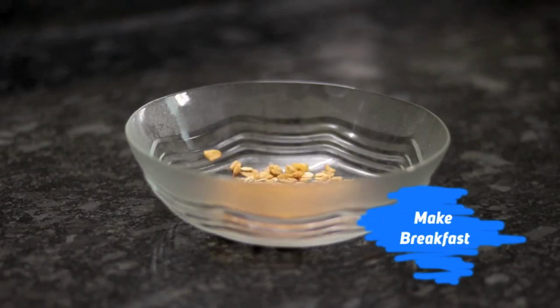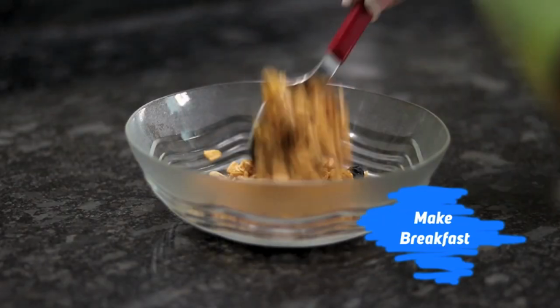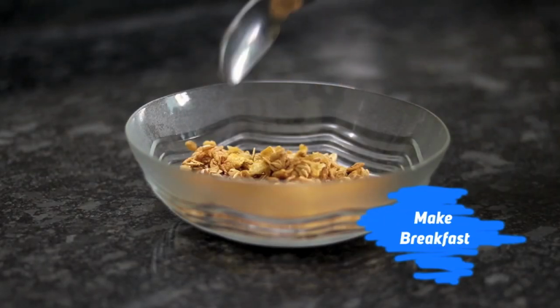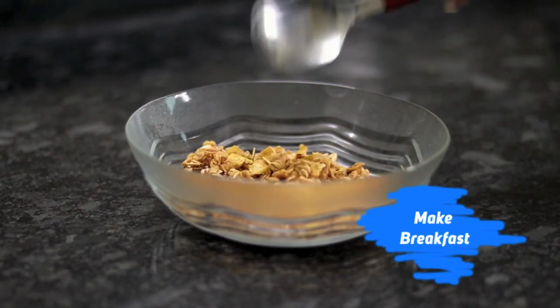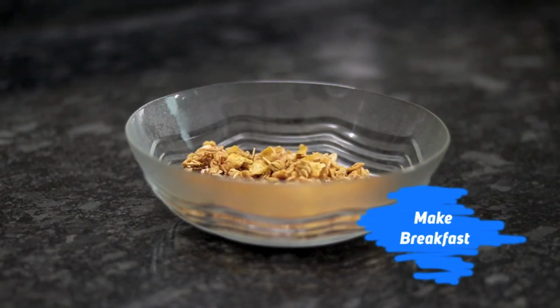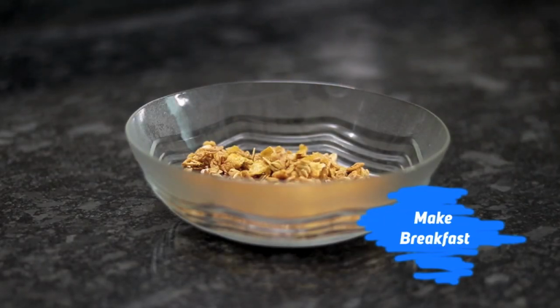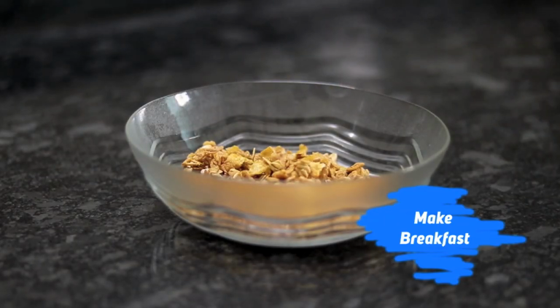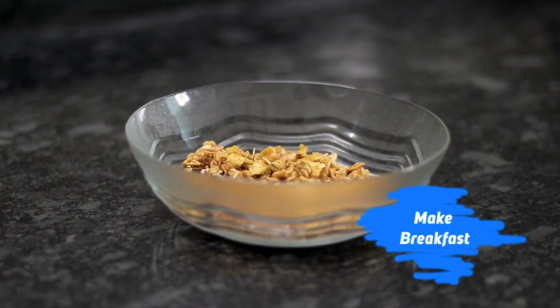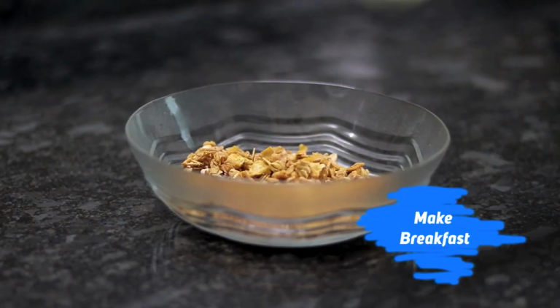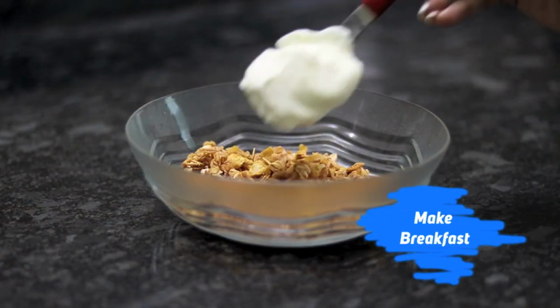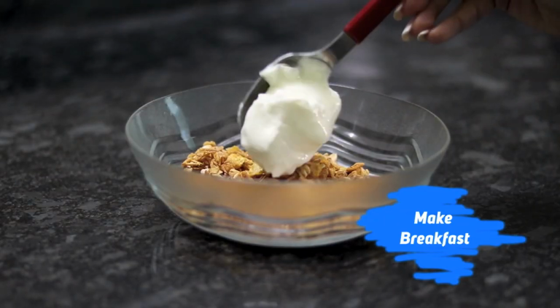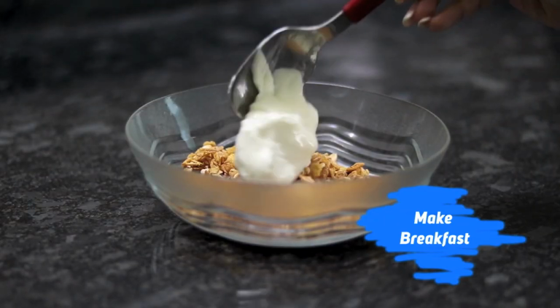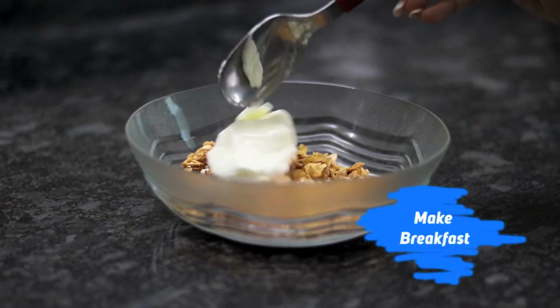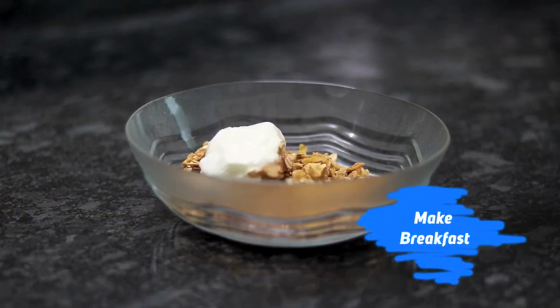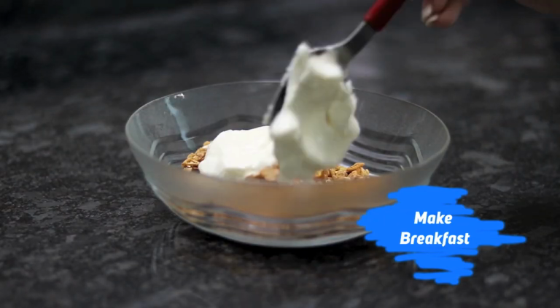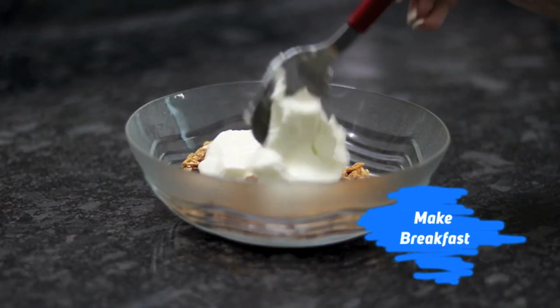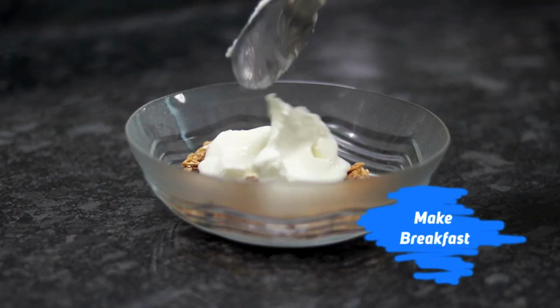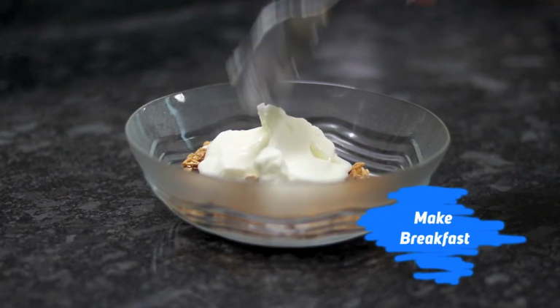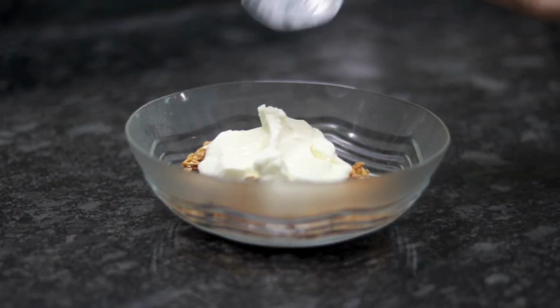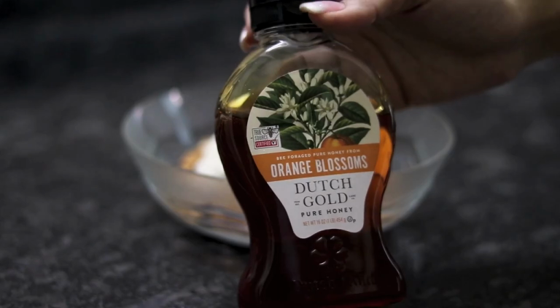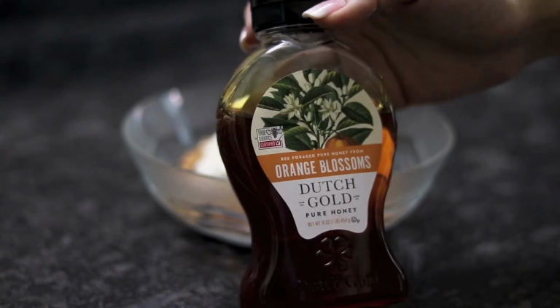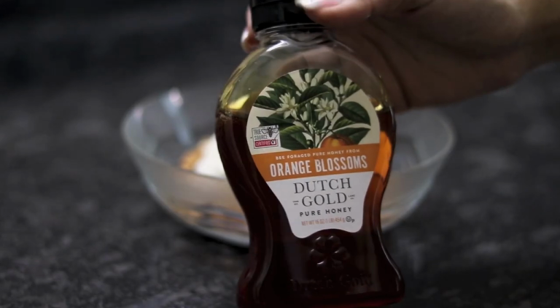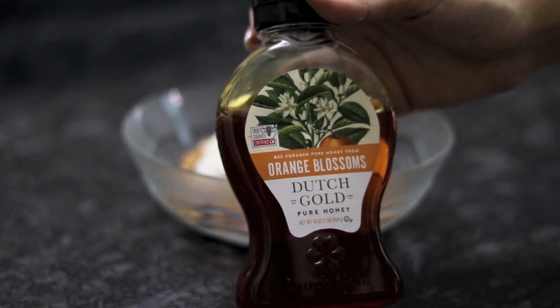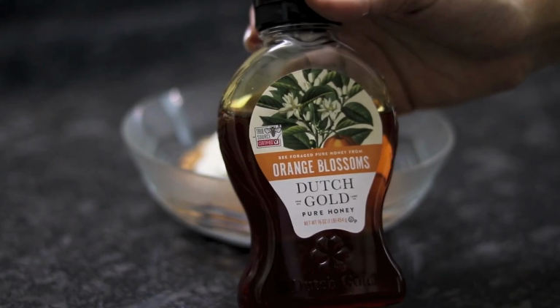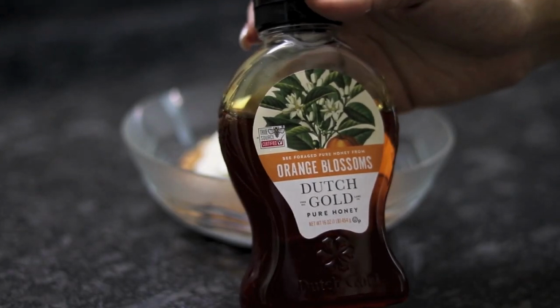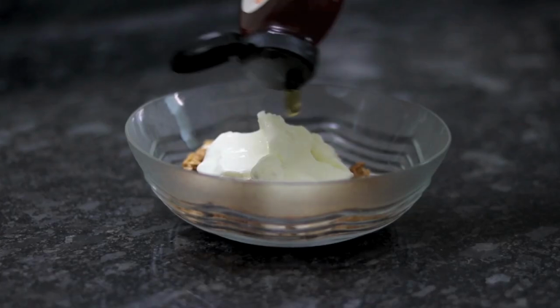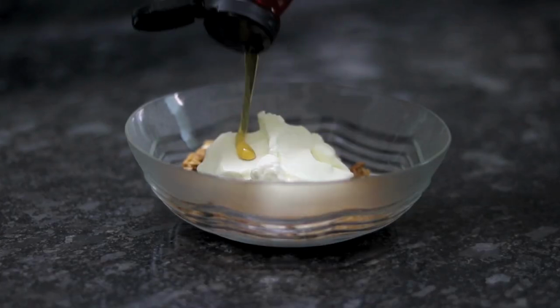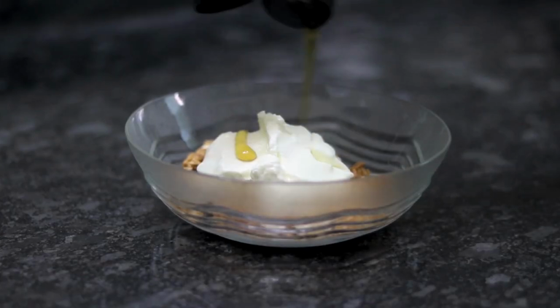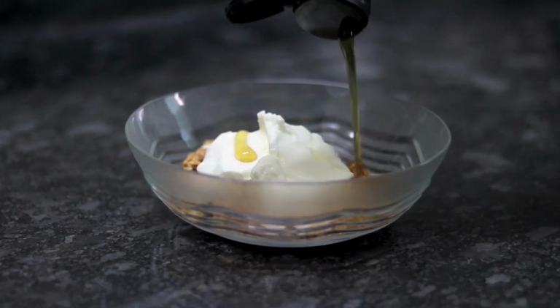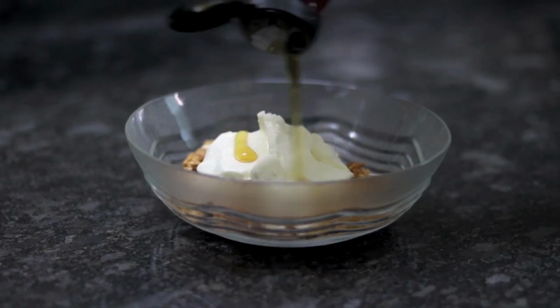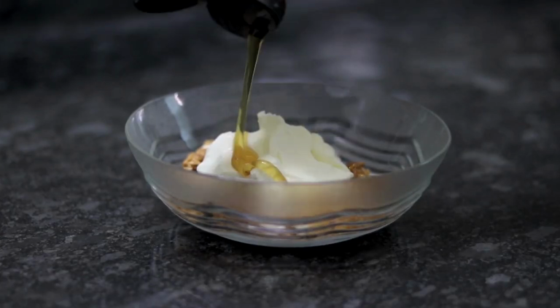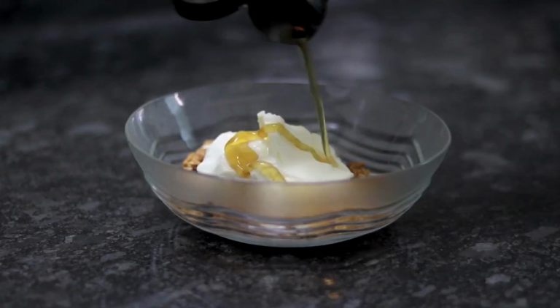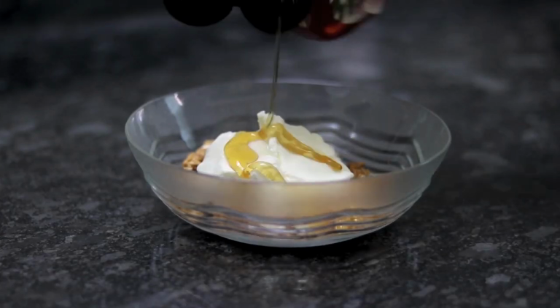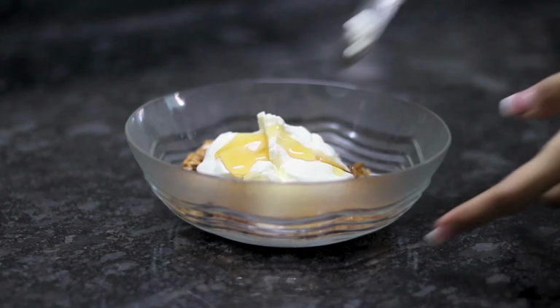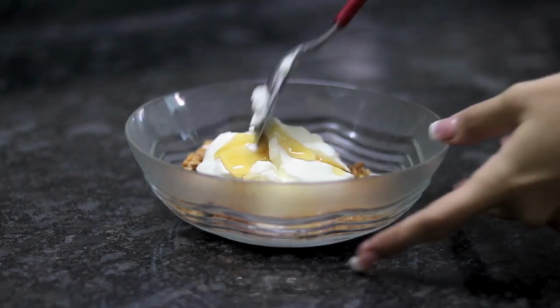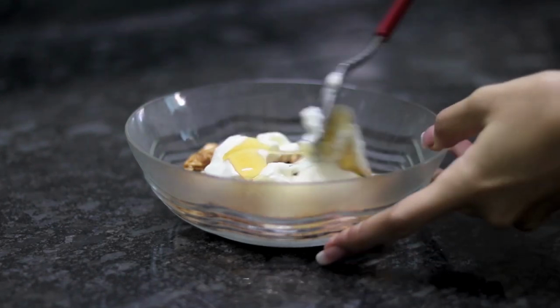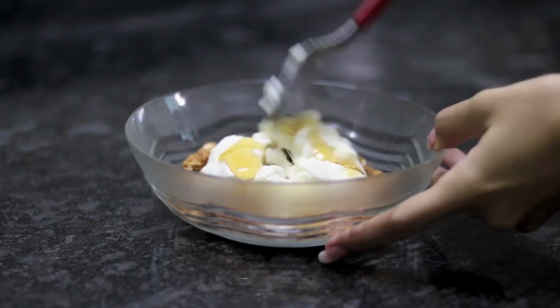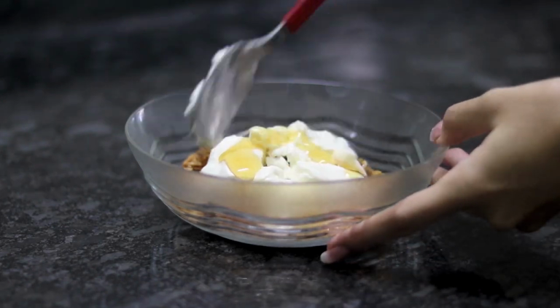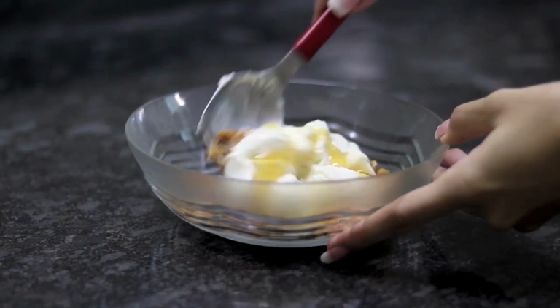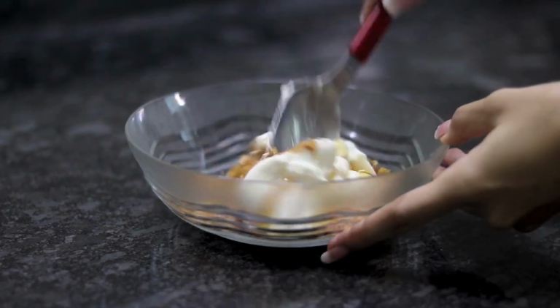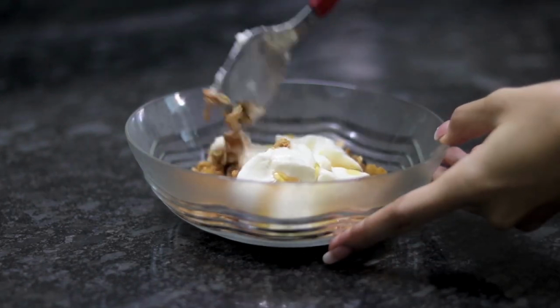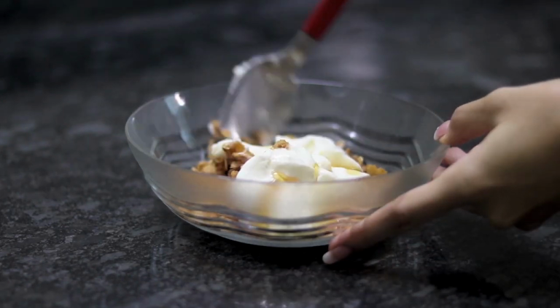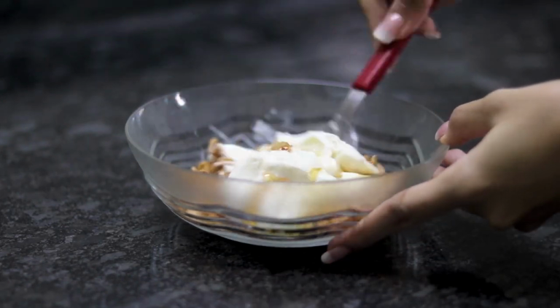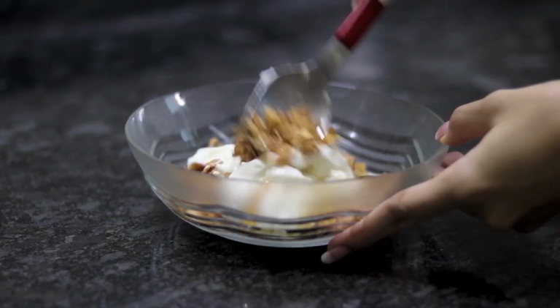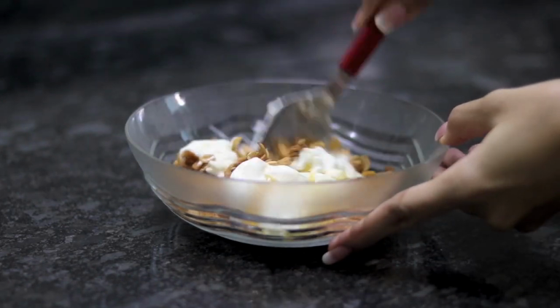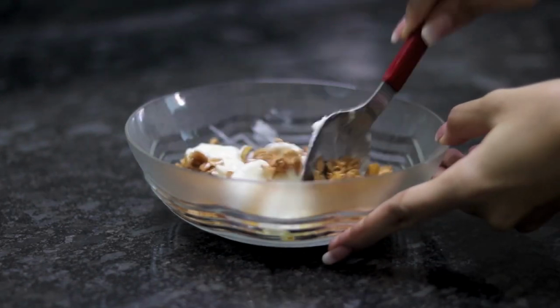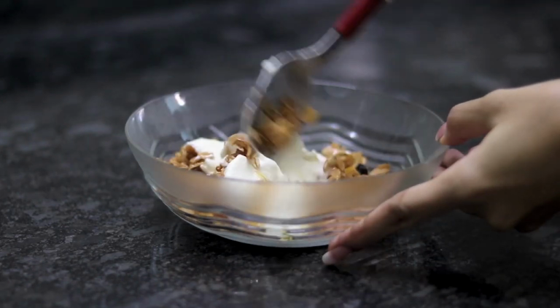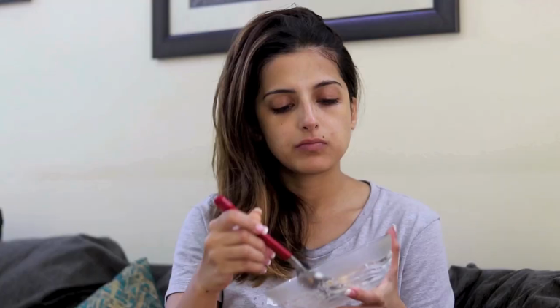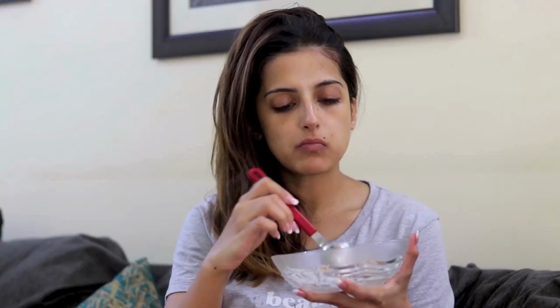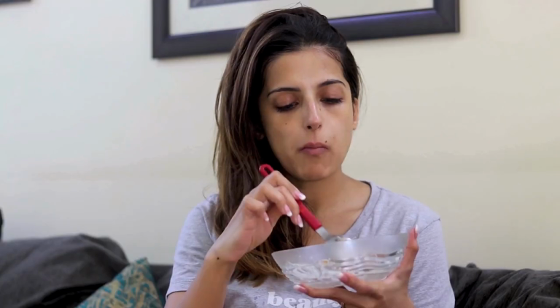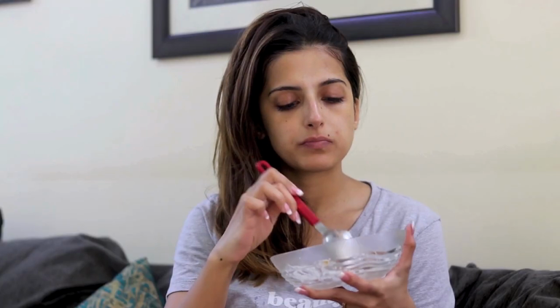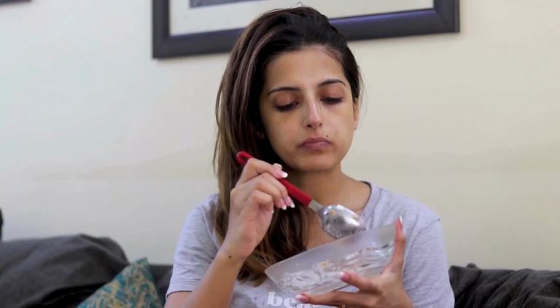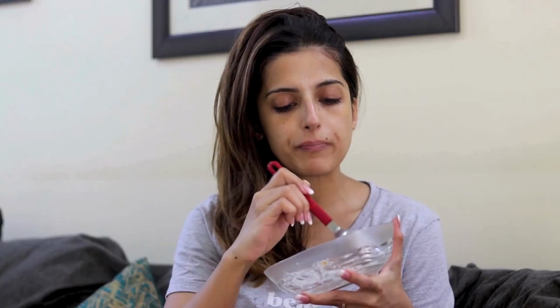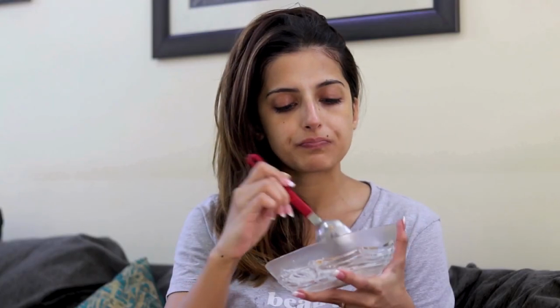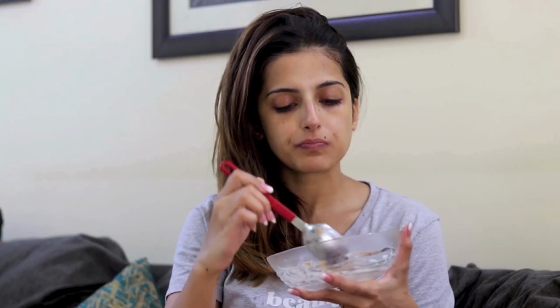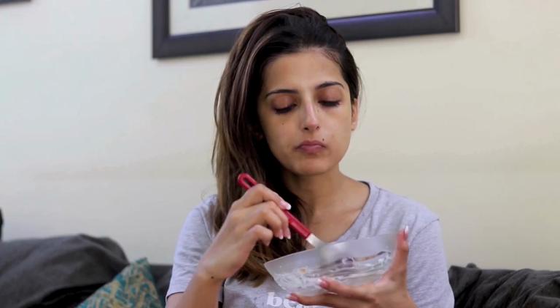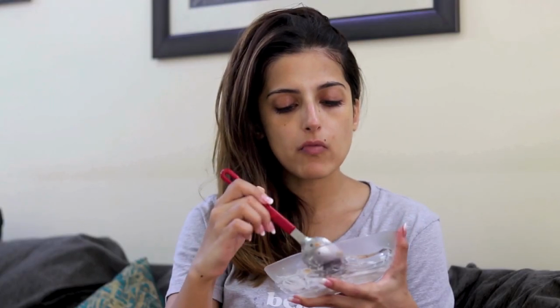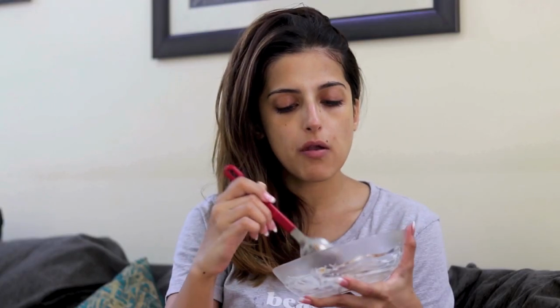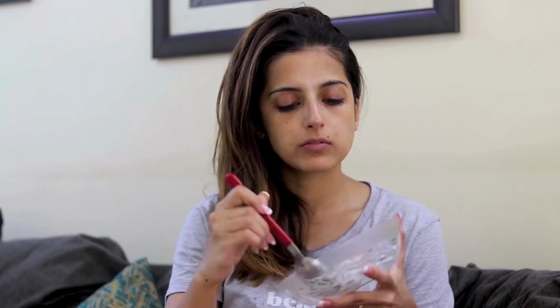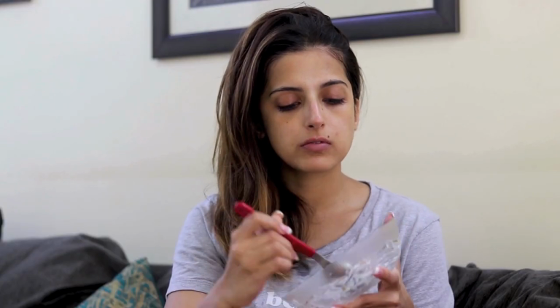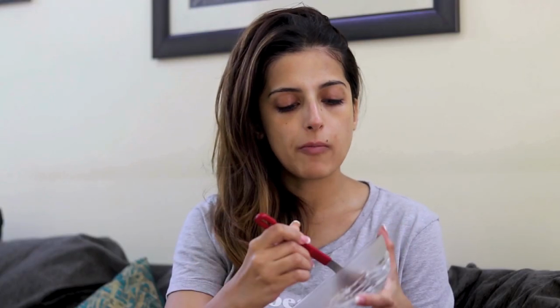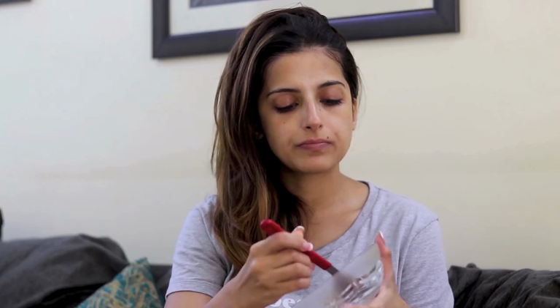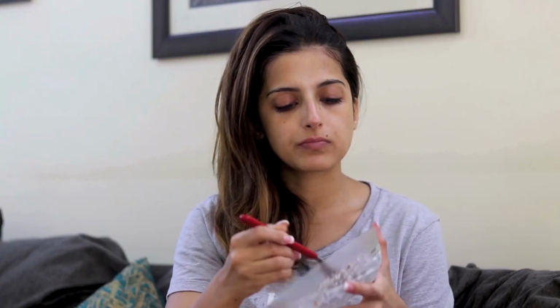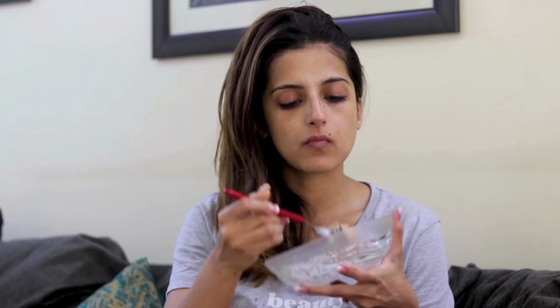And then I make a wholesome breakfast for myself. This is the easiest thing to make right now and it's so yummy and so filling.